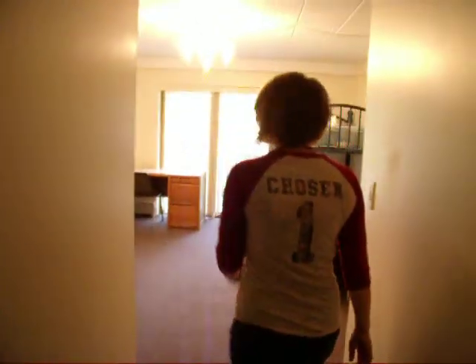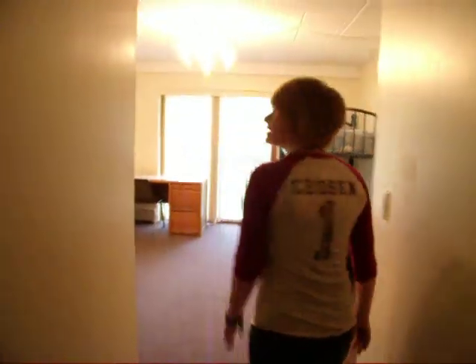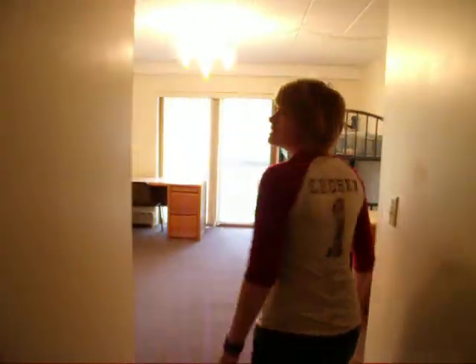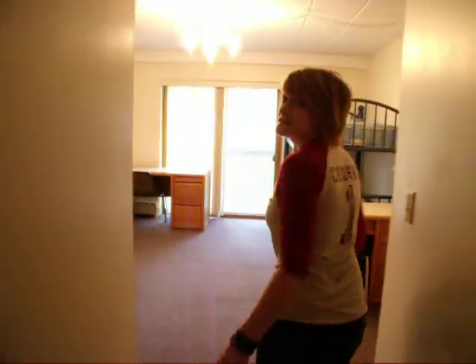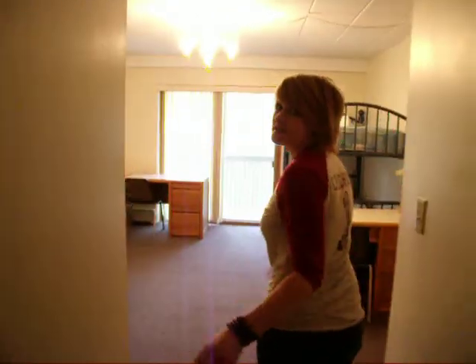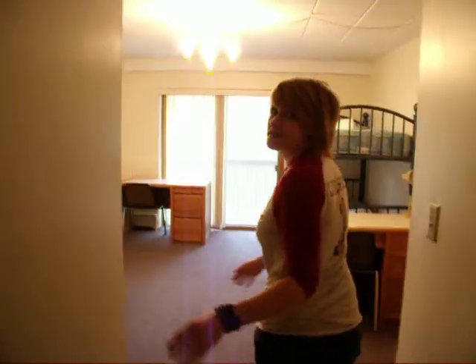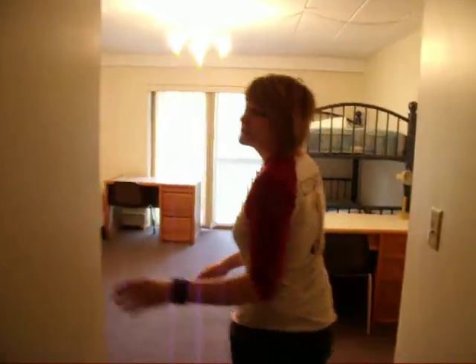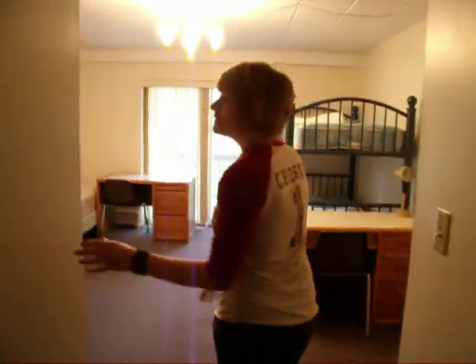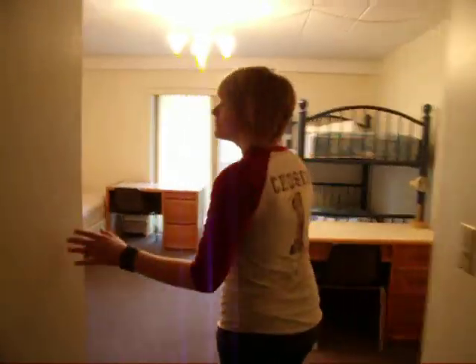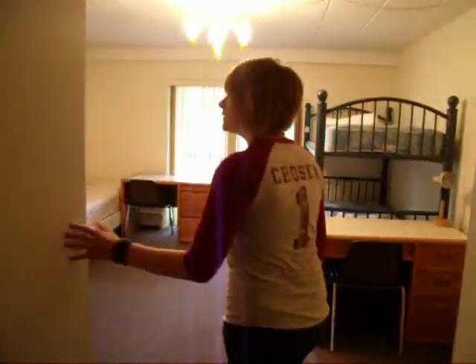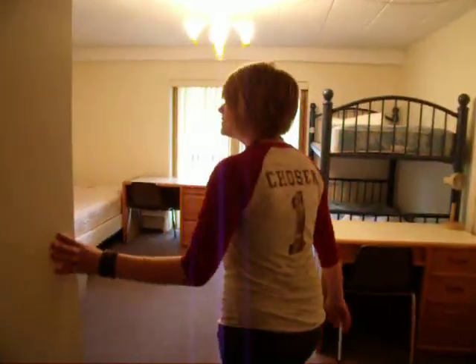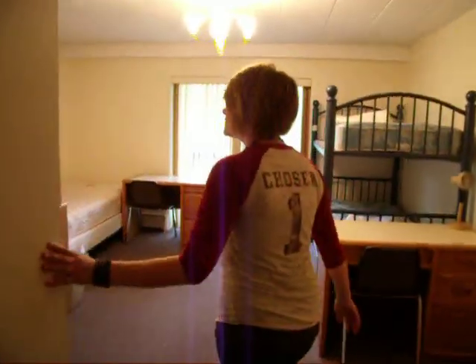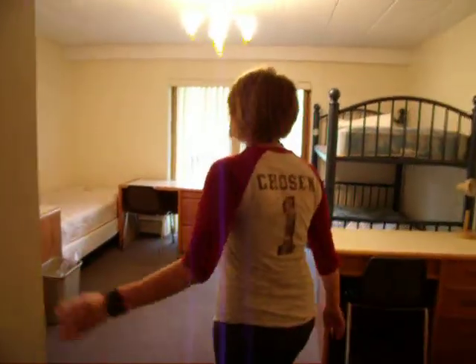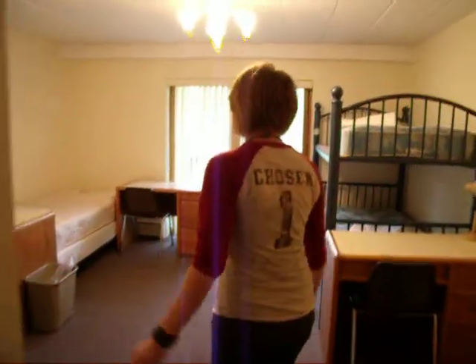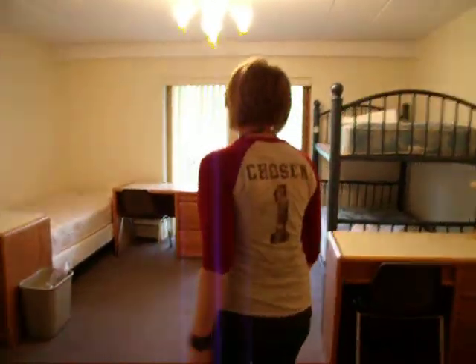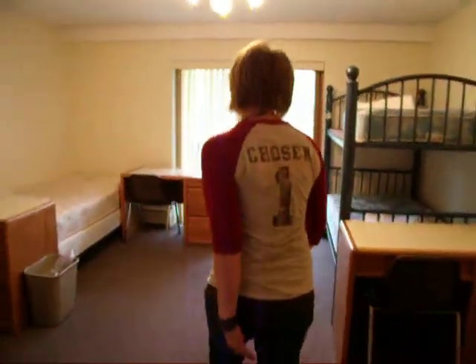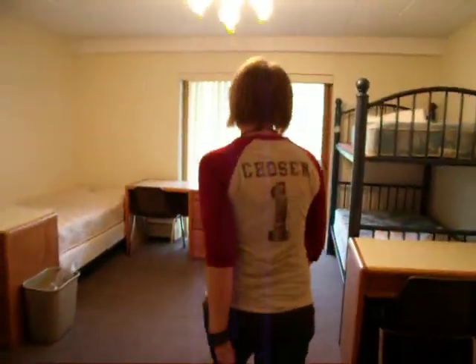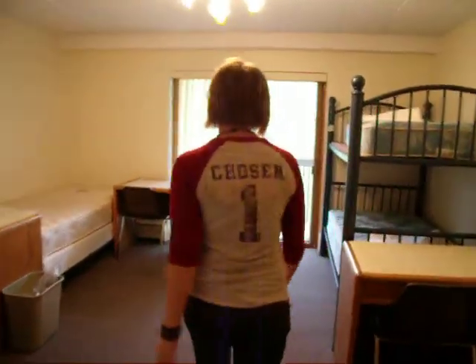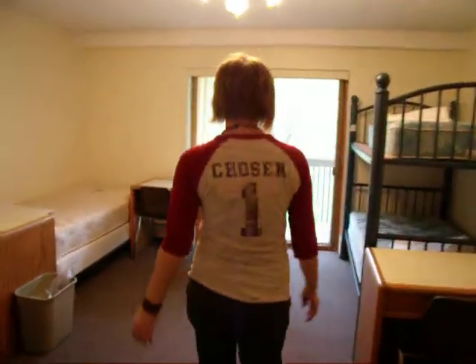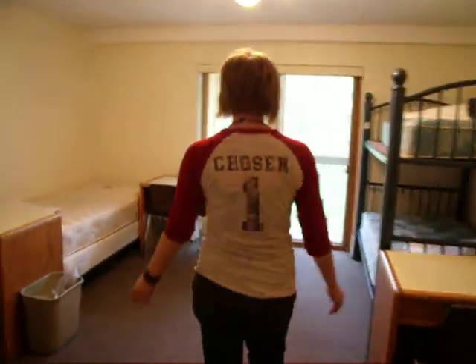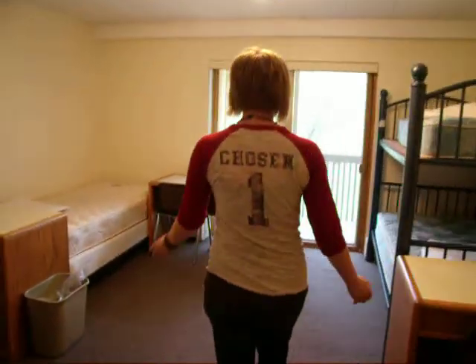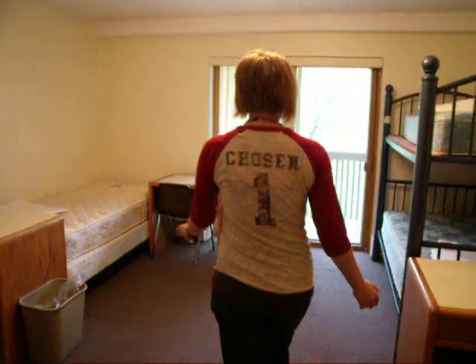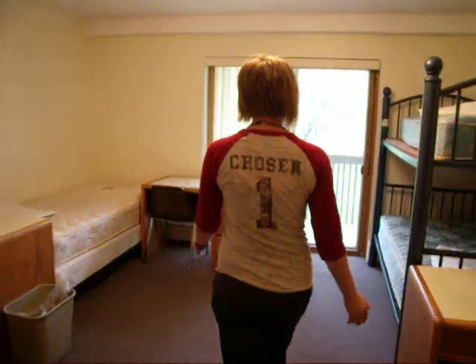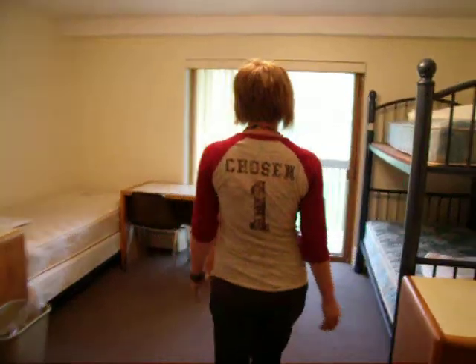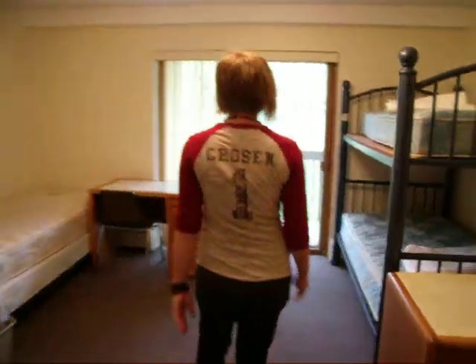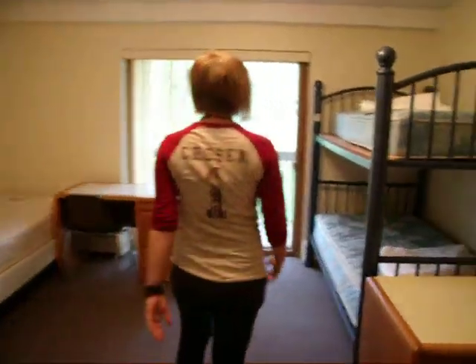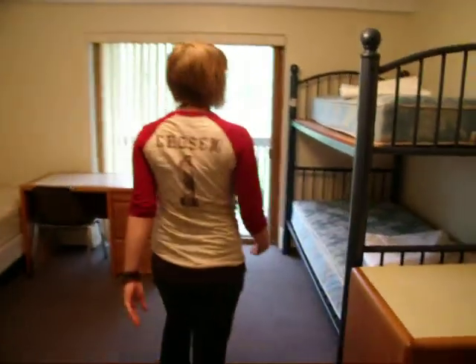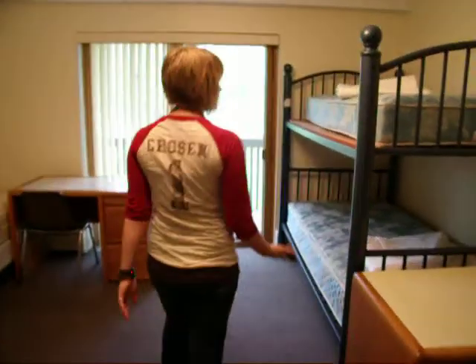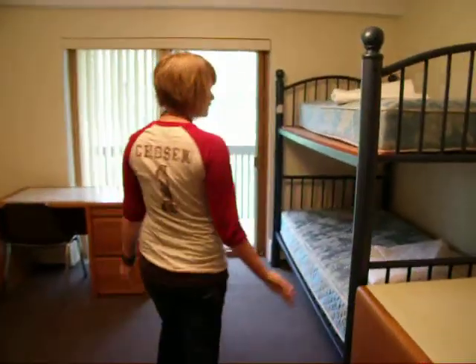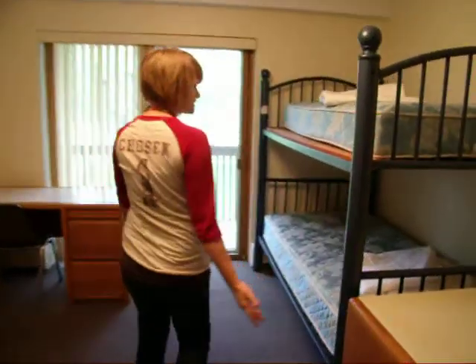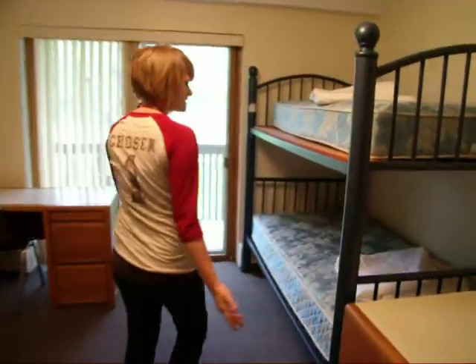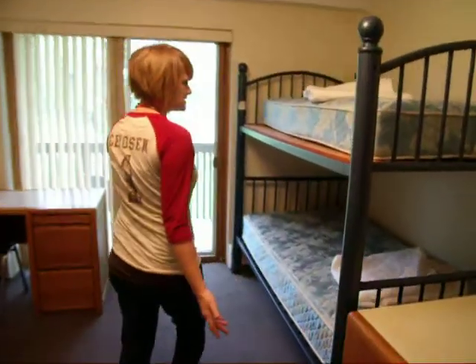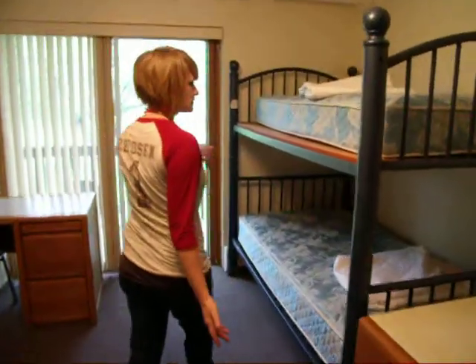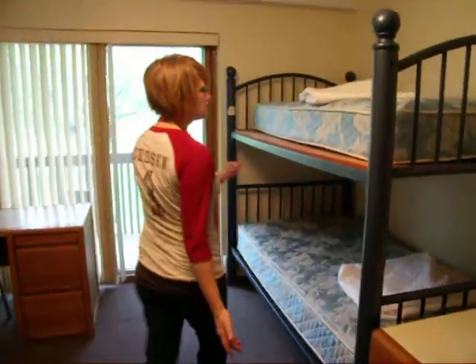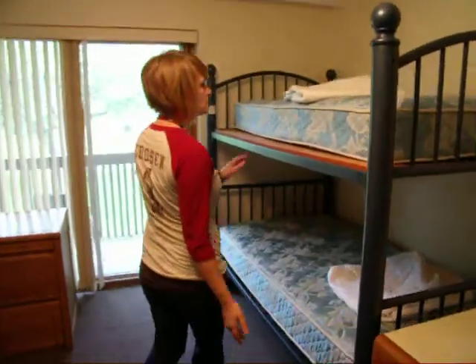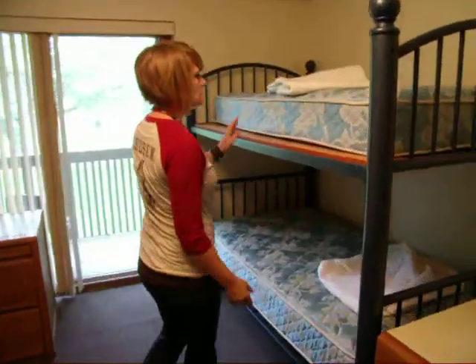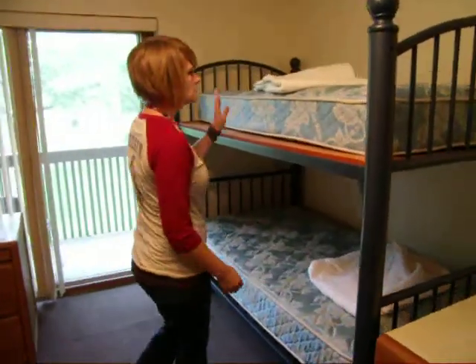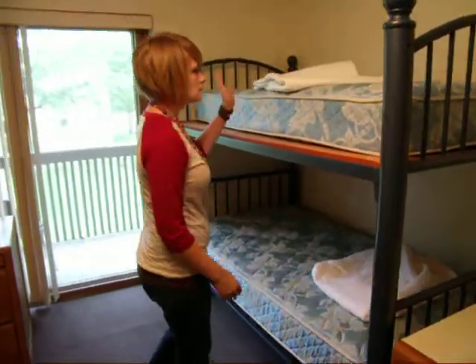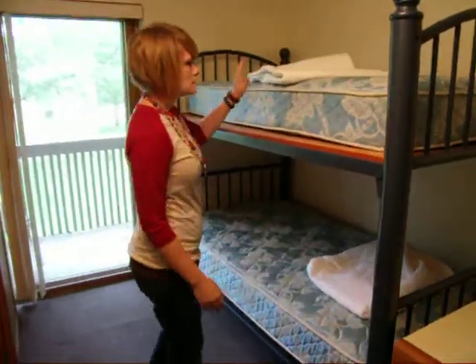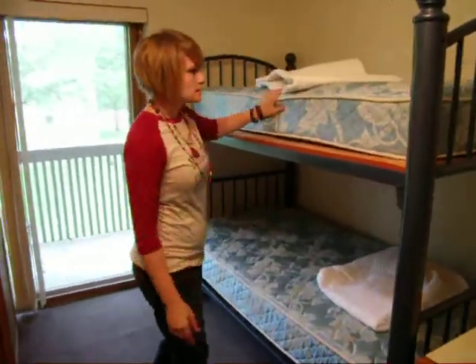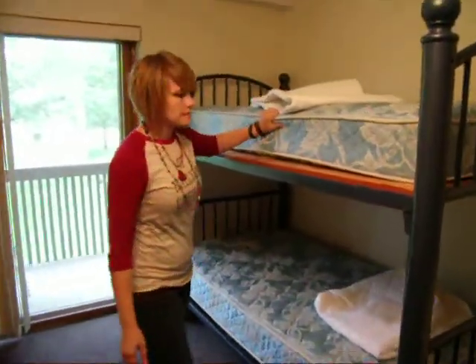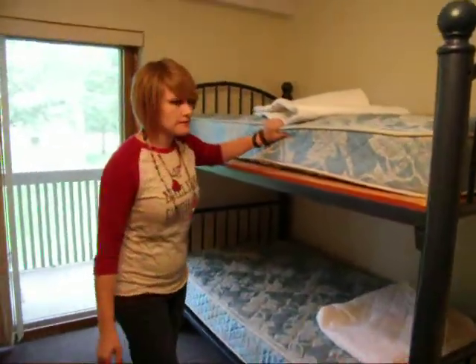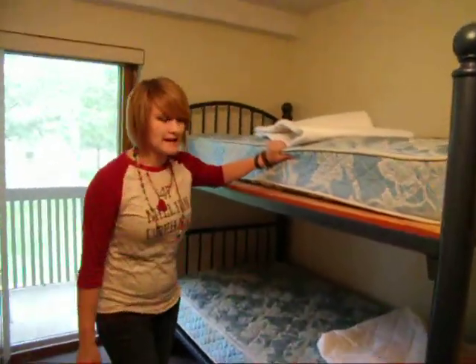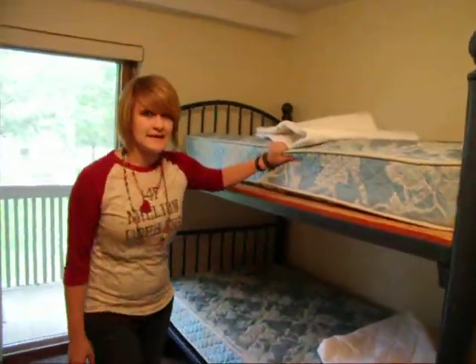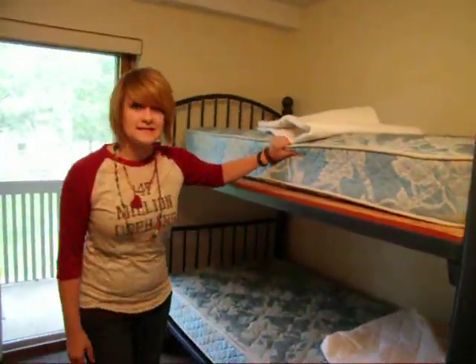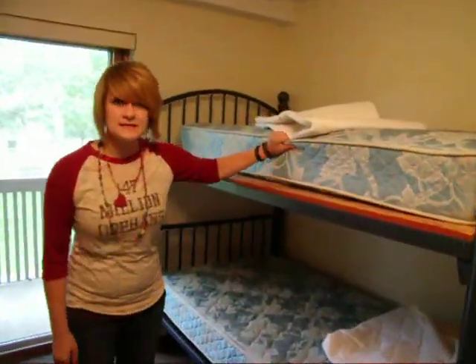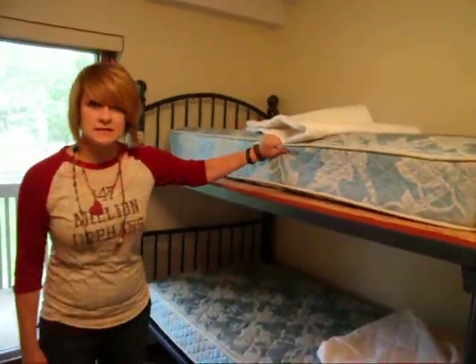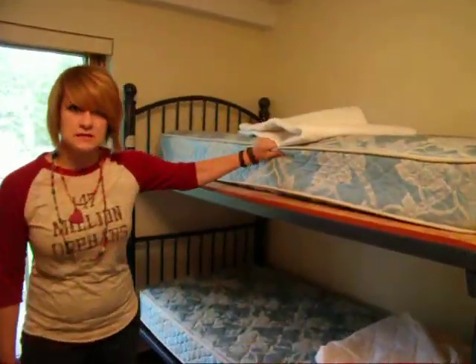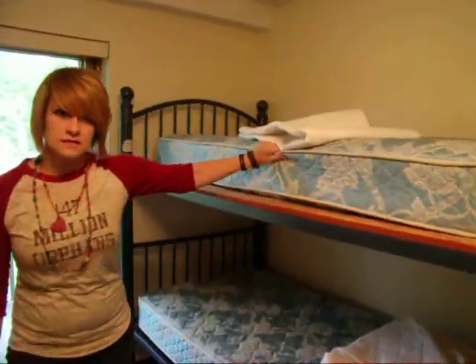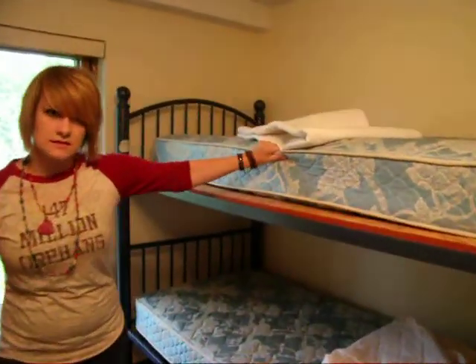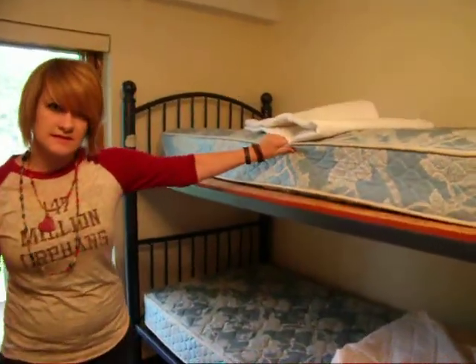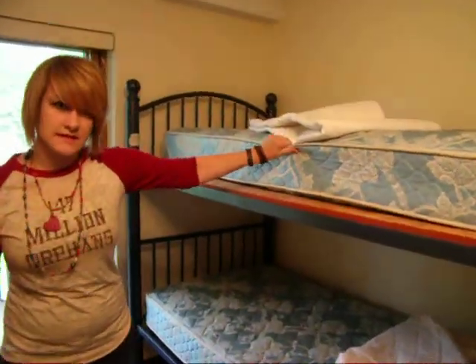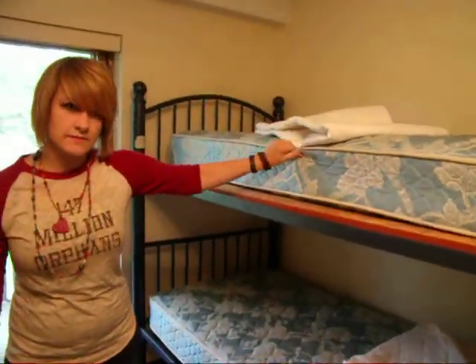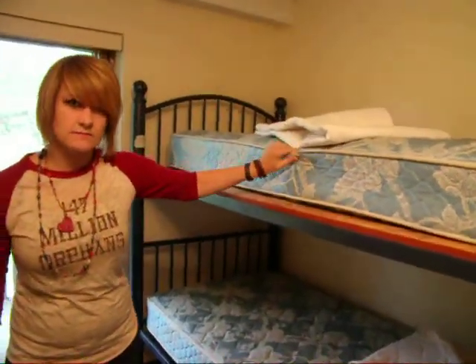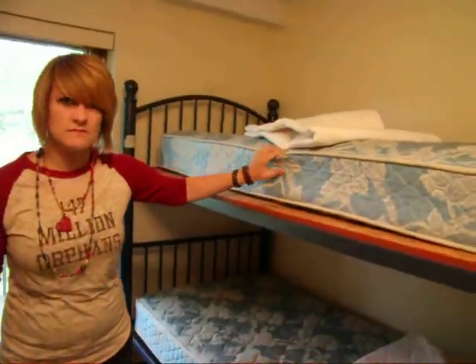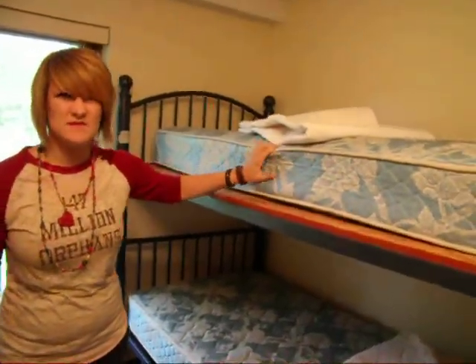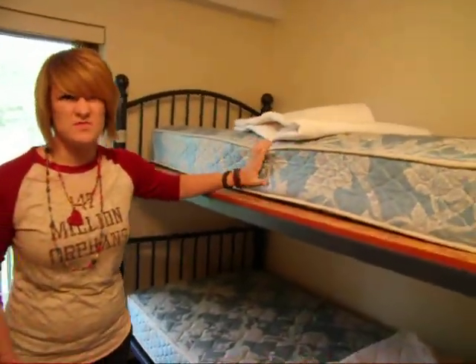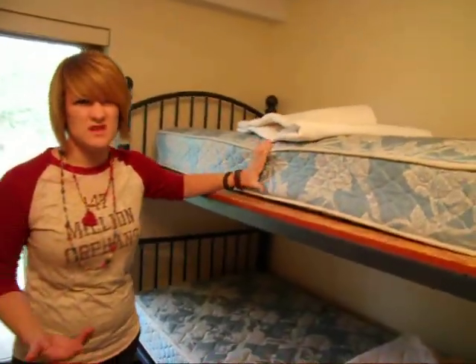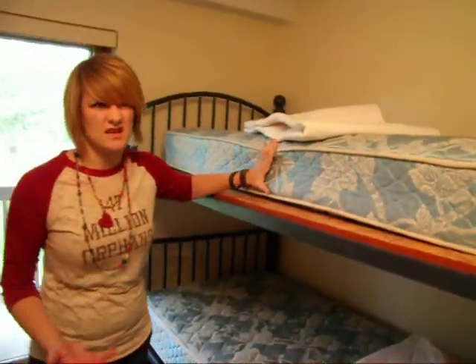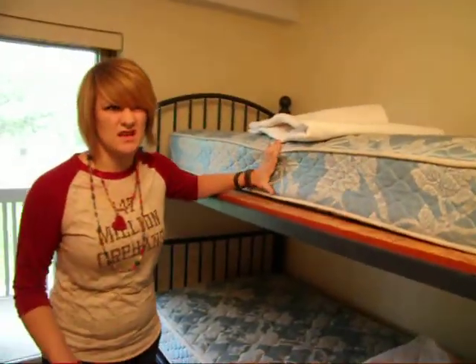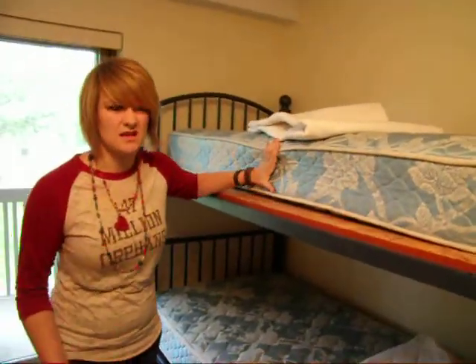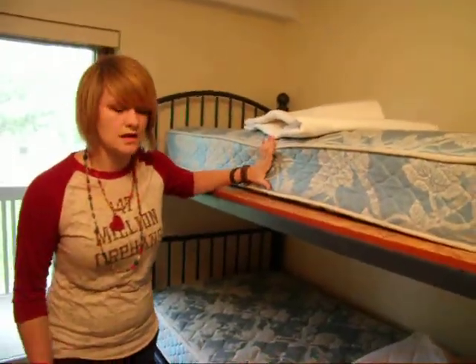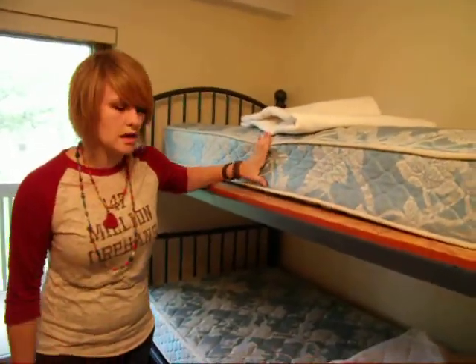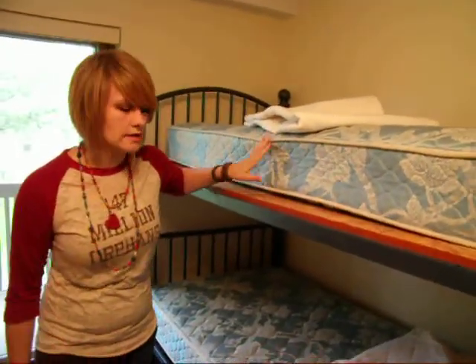Here's a typical room. We have three beds for three girls in this room. Pretty nice. Sleep is pretty needed in college.